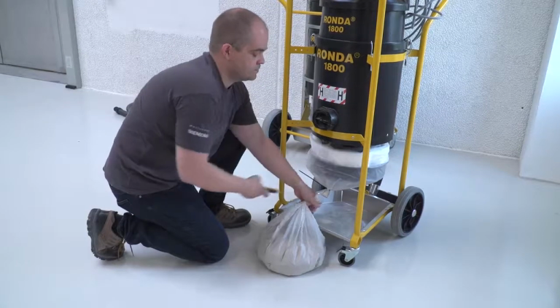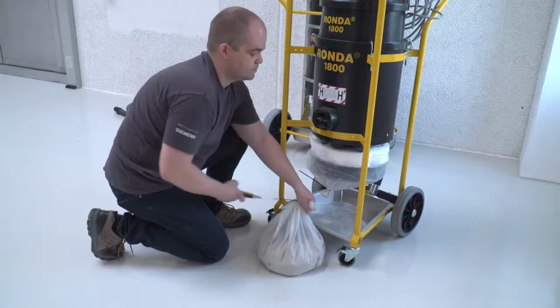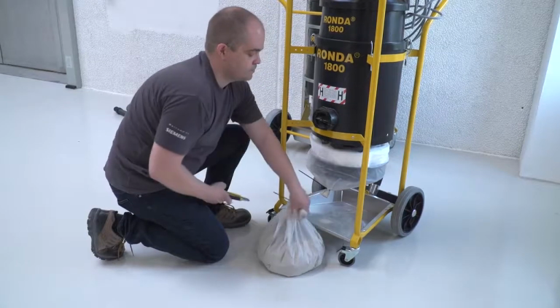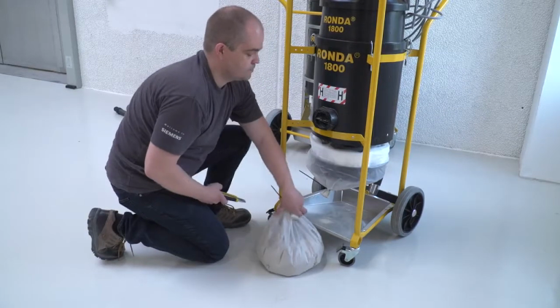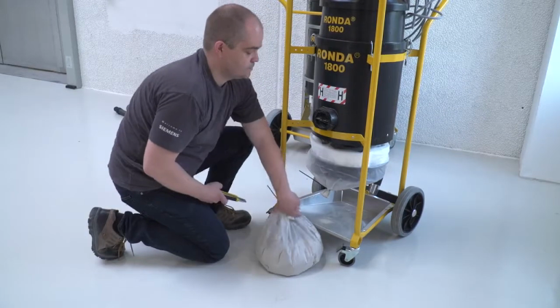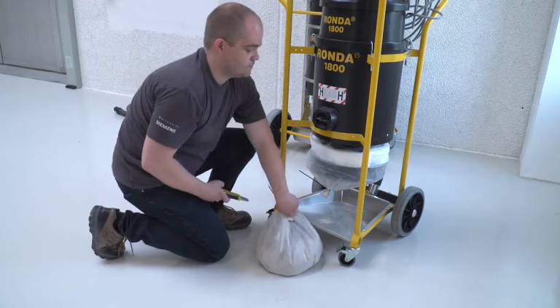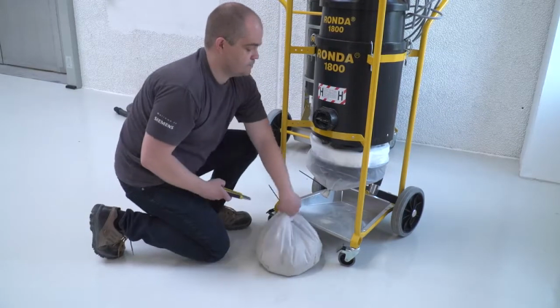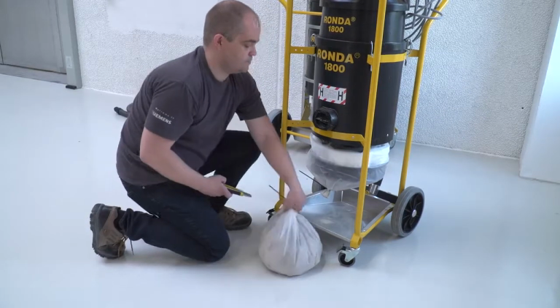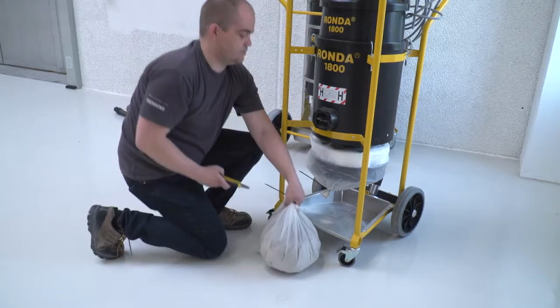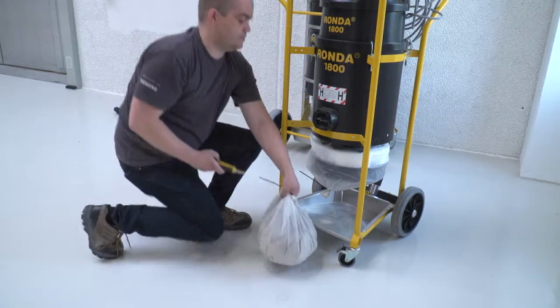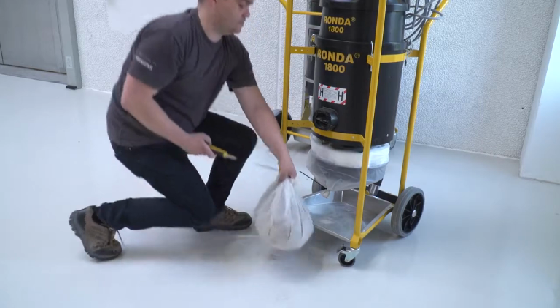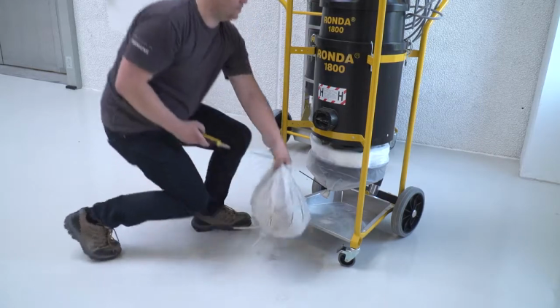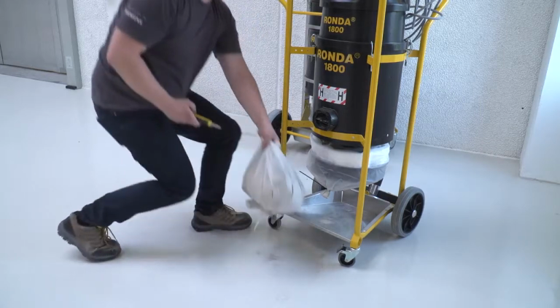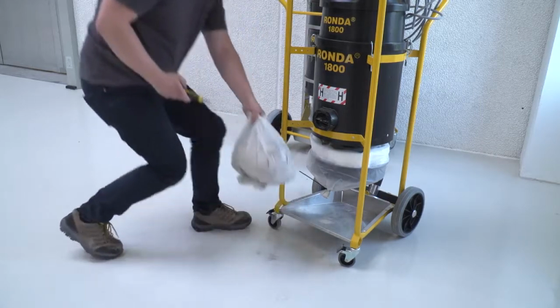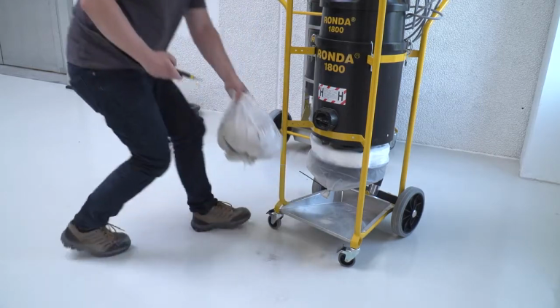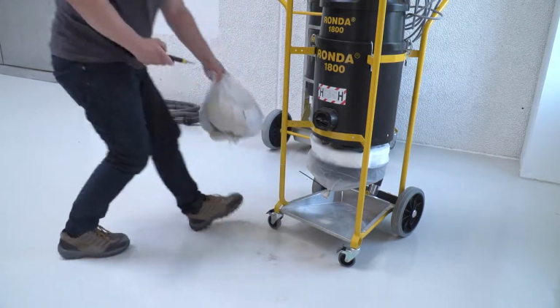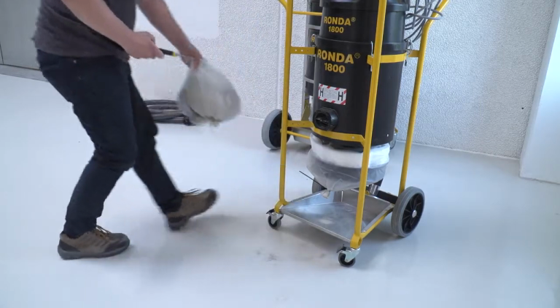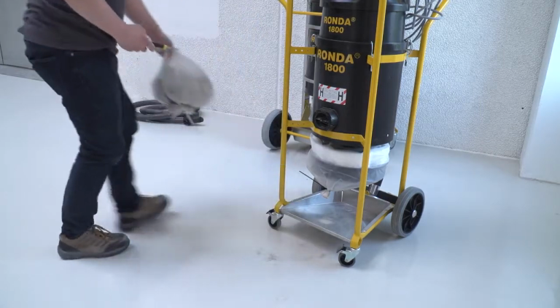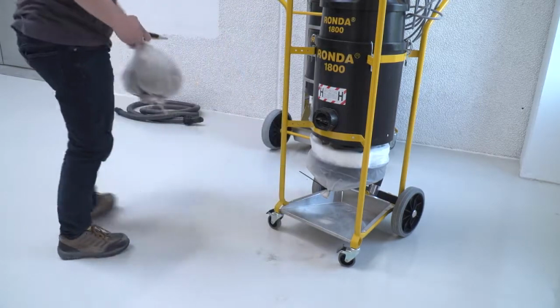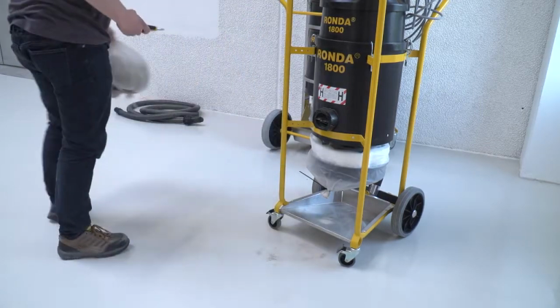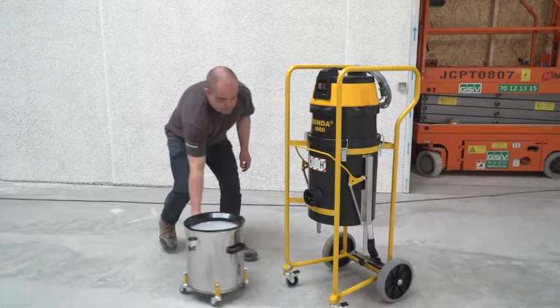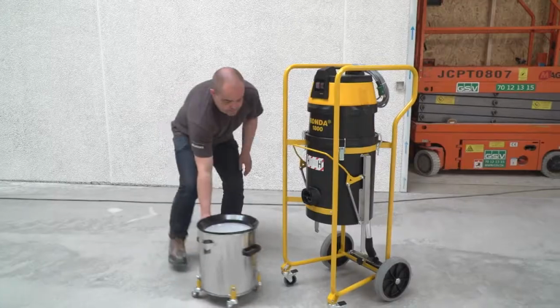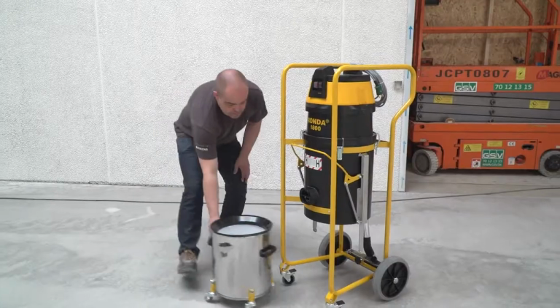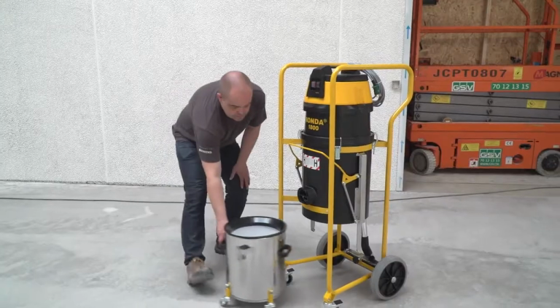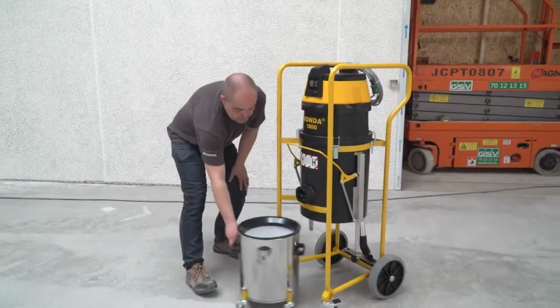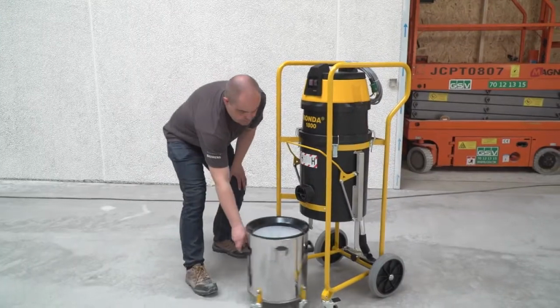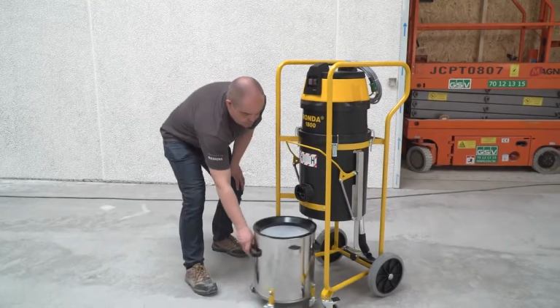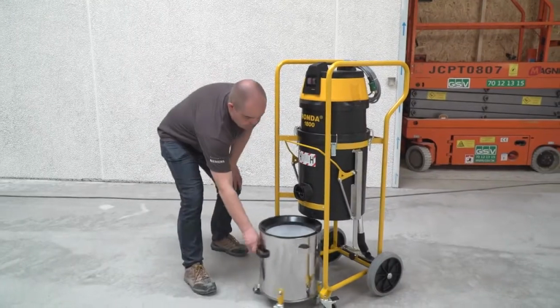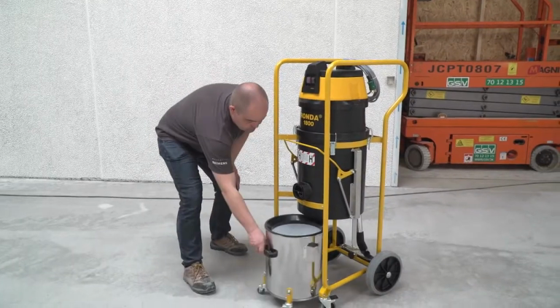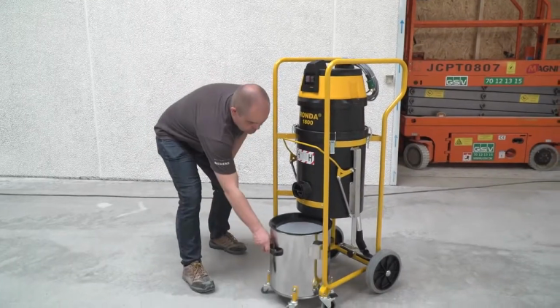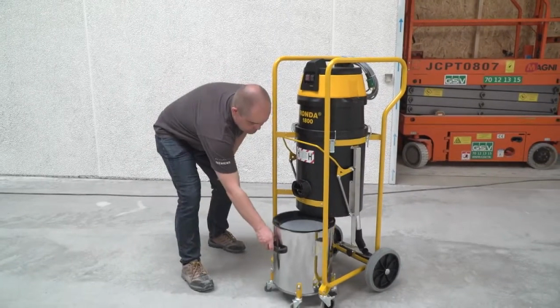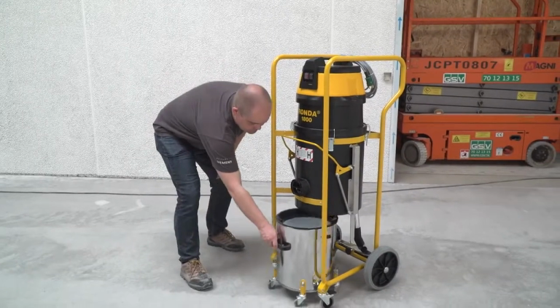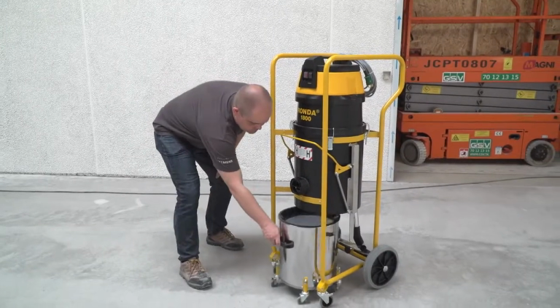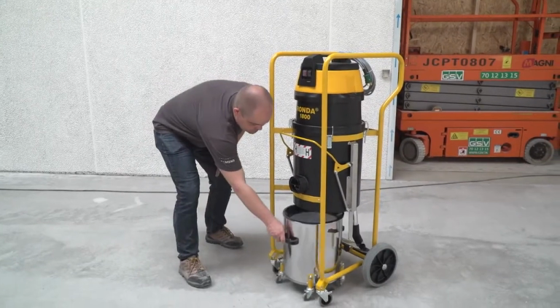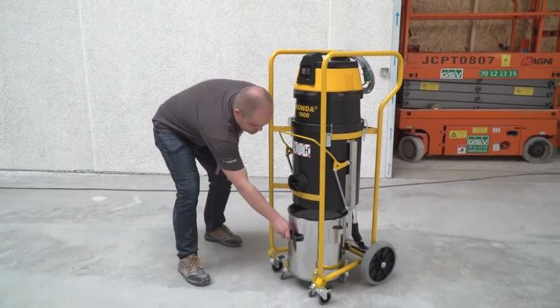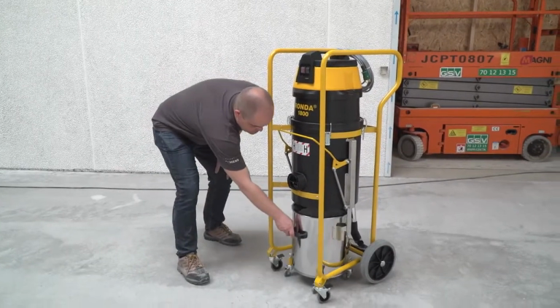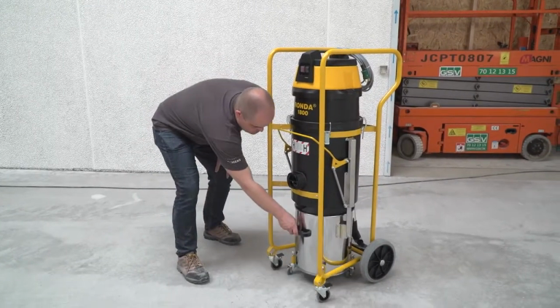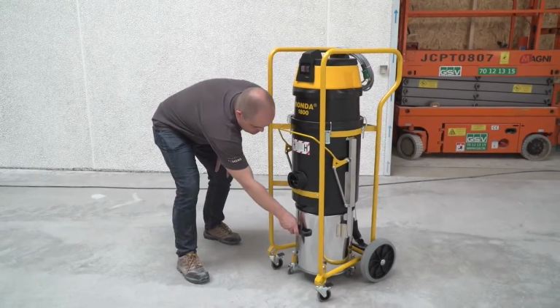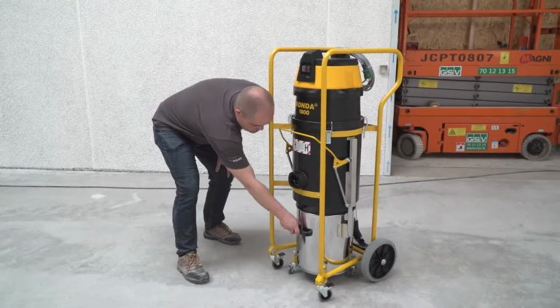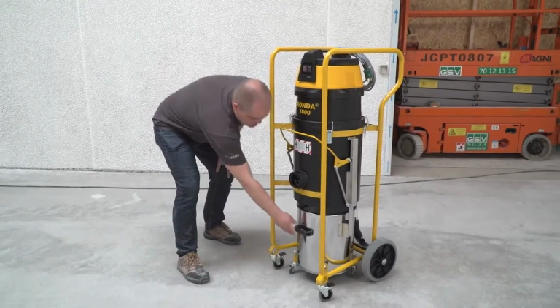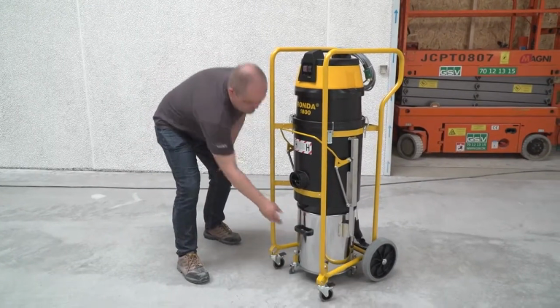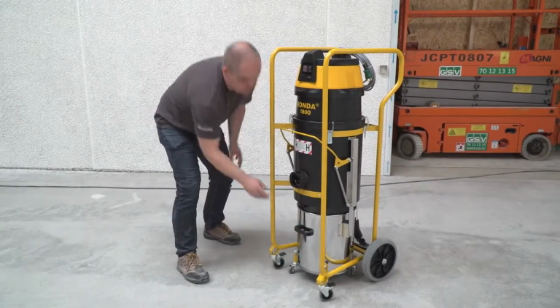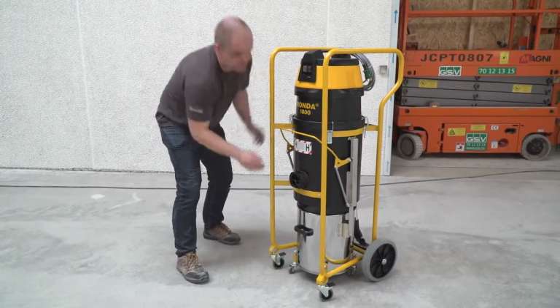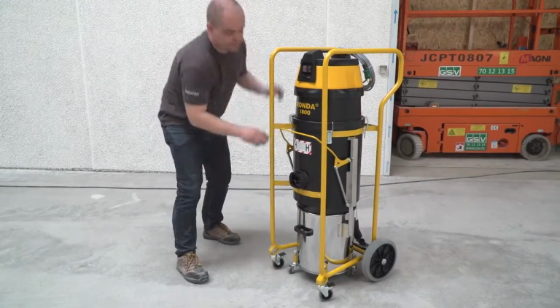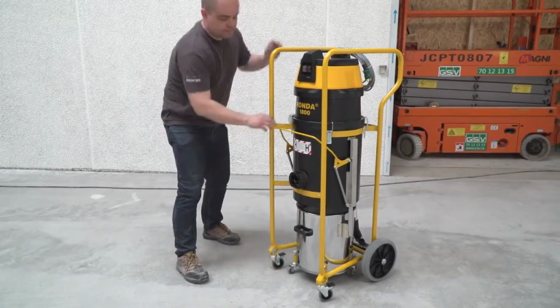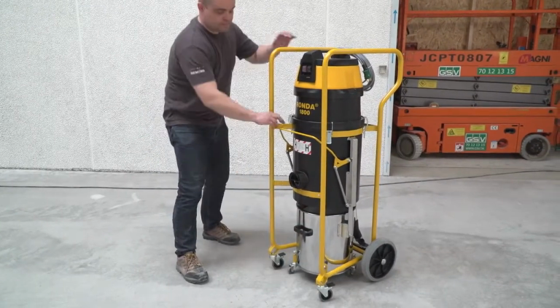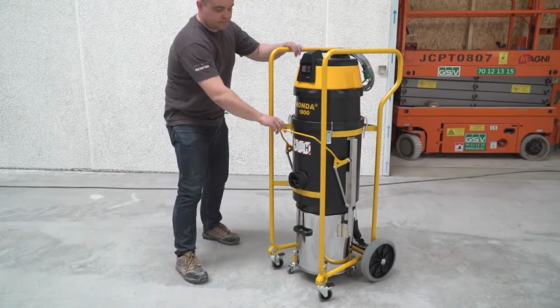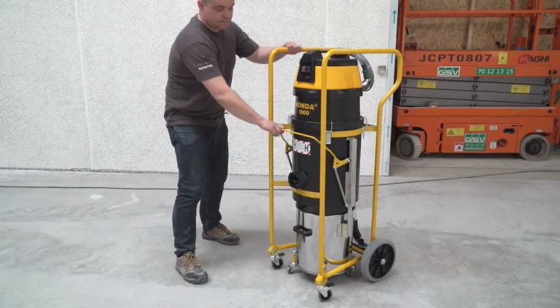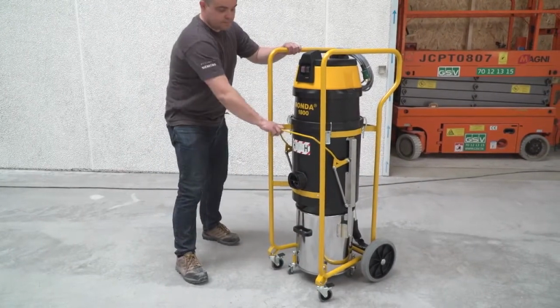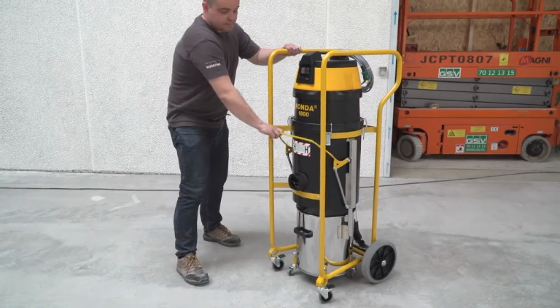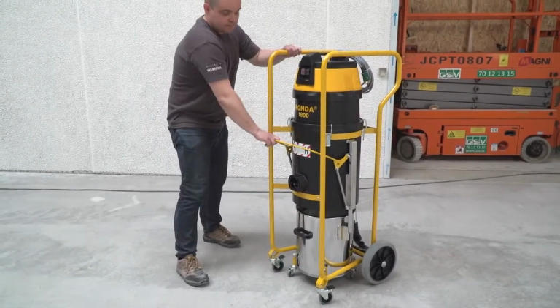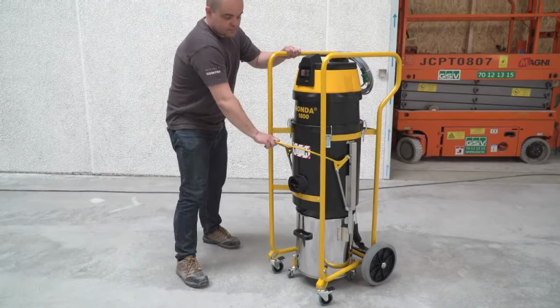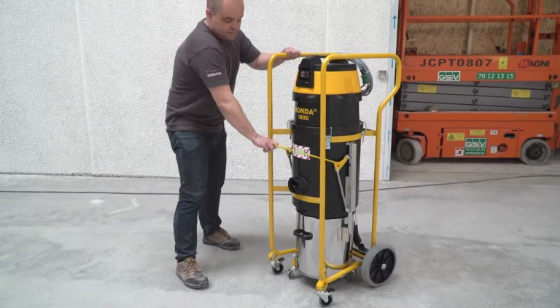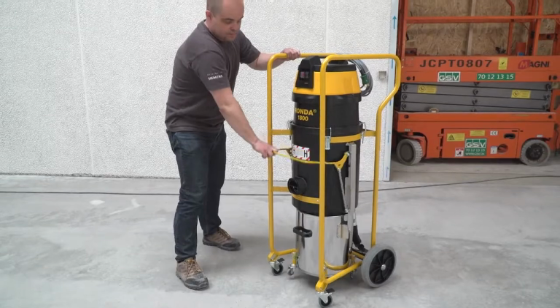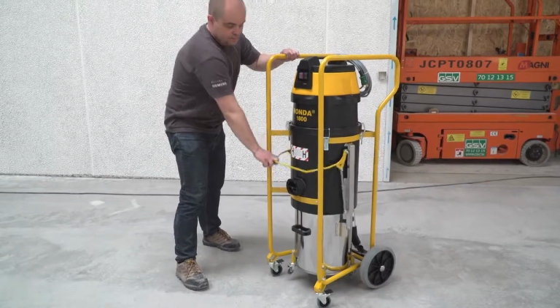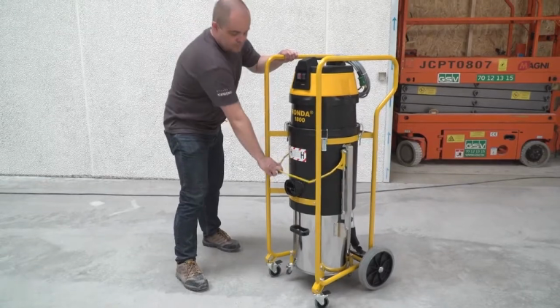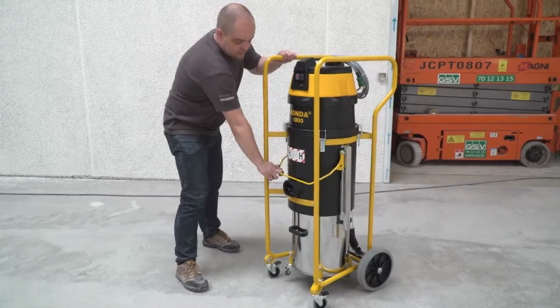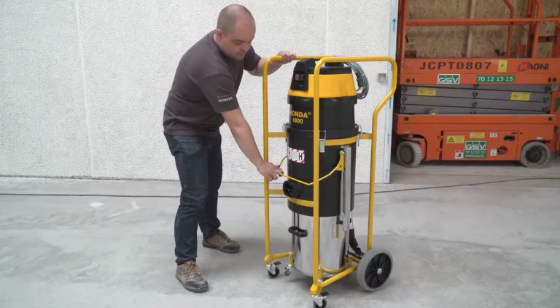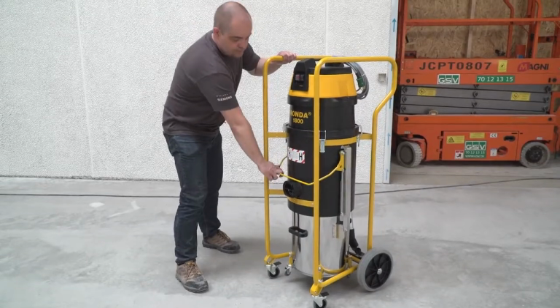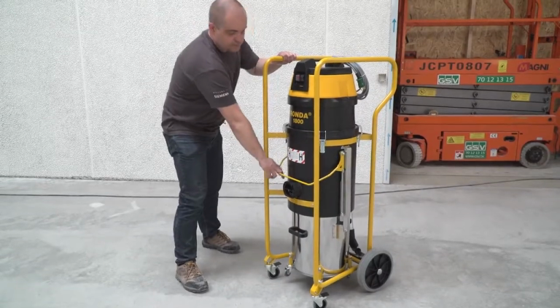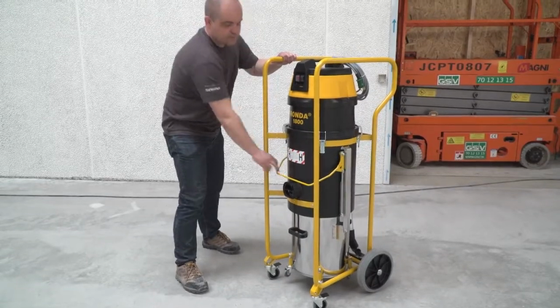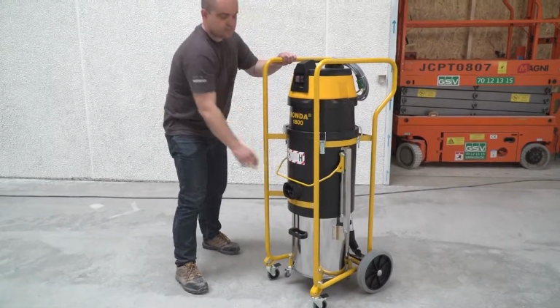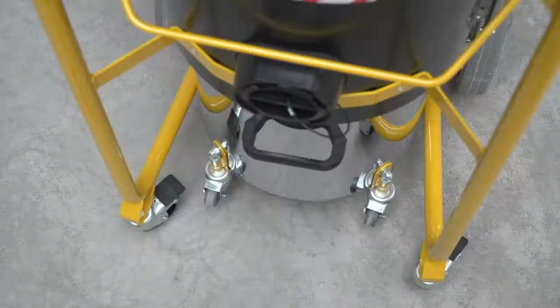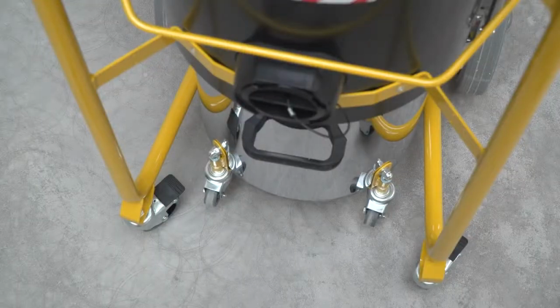If you prefer collecting the dust into a container, you'll choose the Rhonda 1800H Power with a metal container.